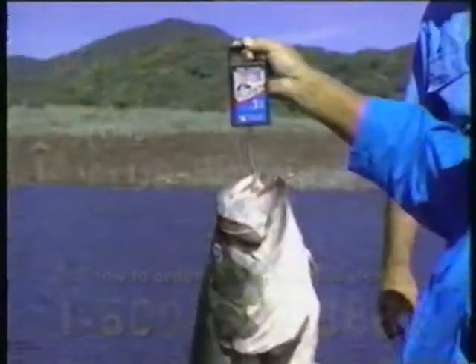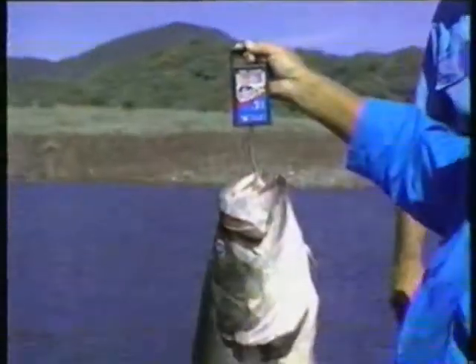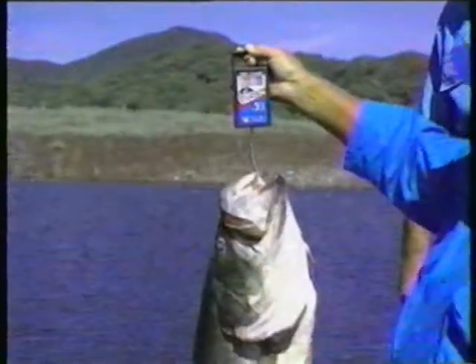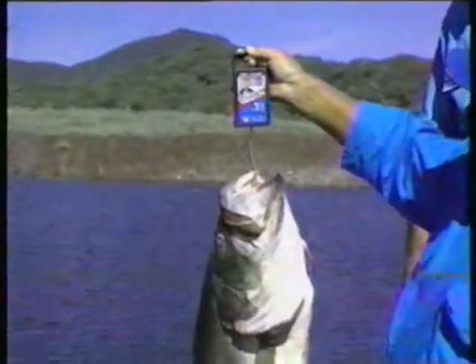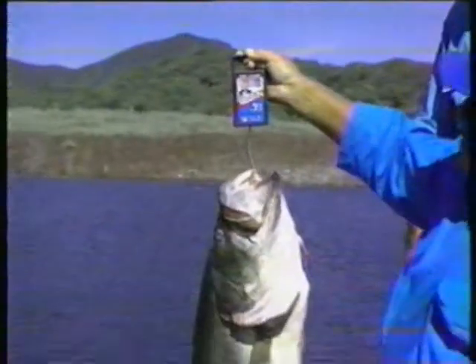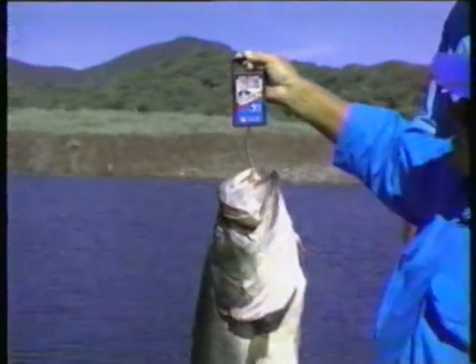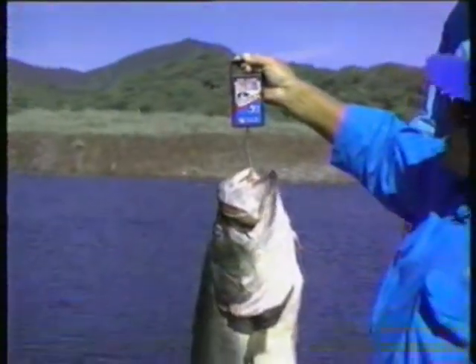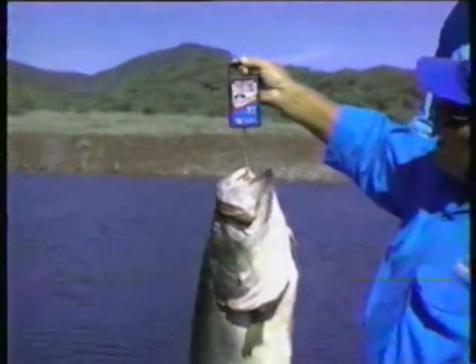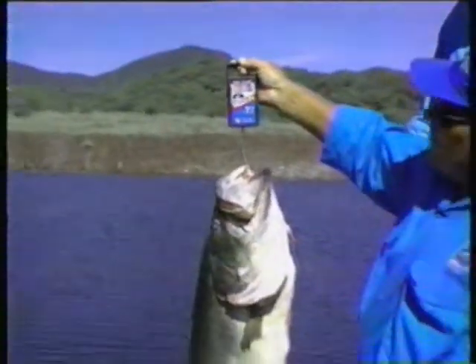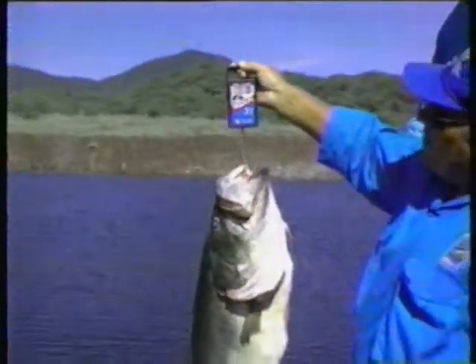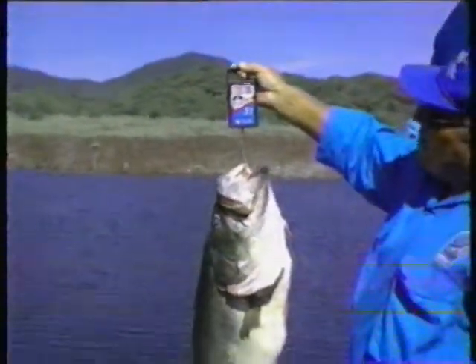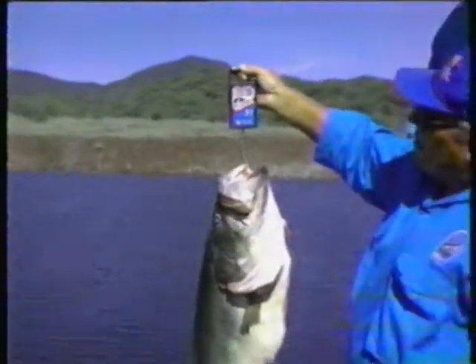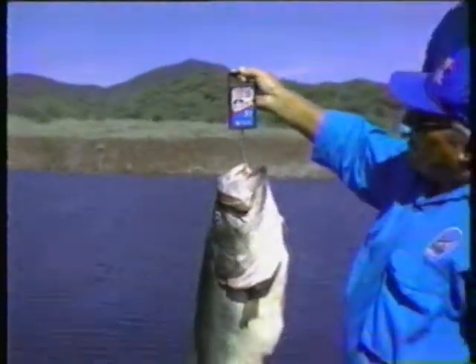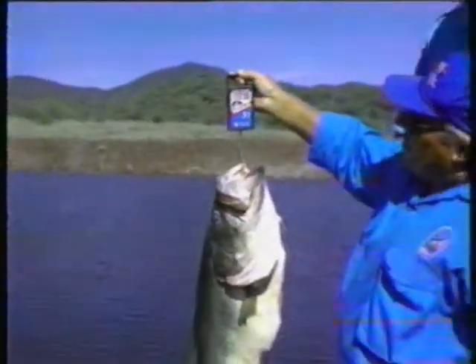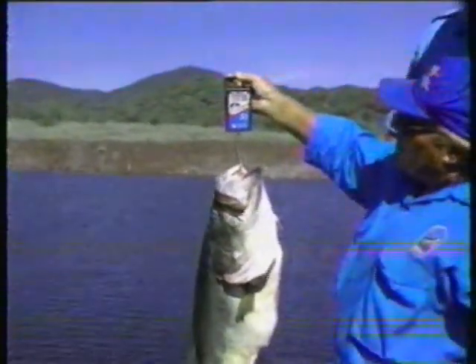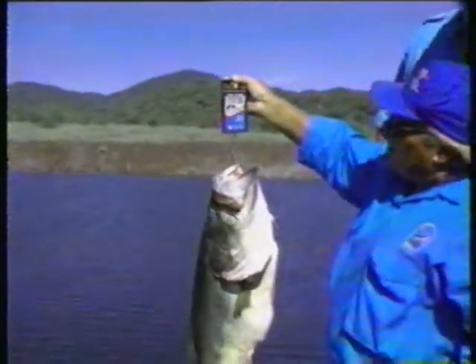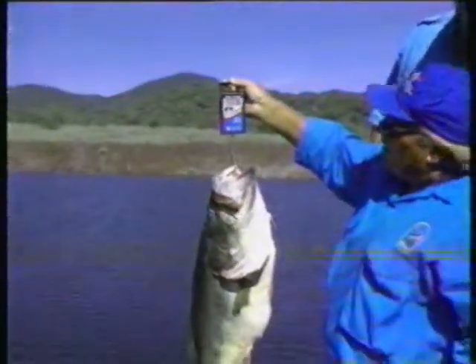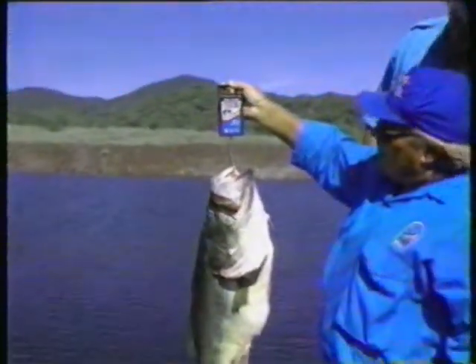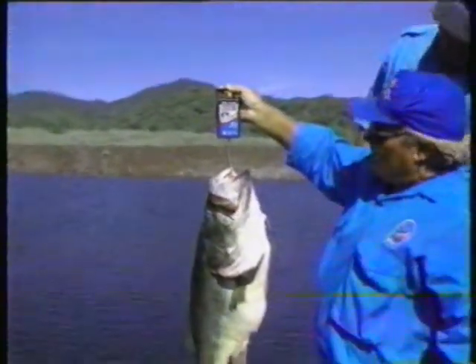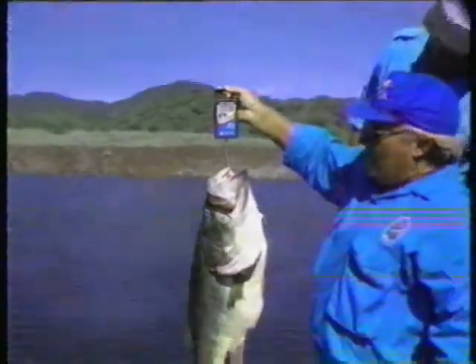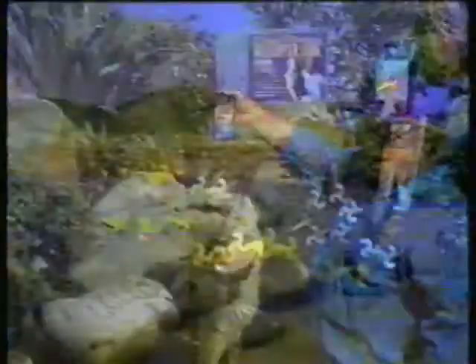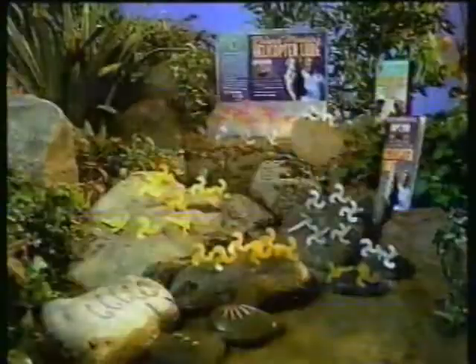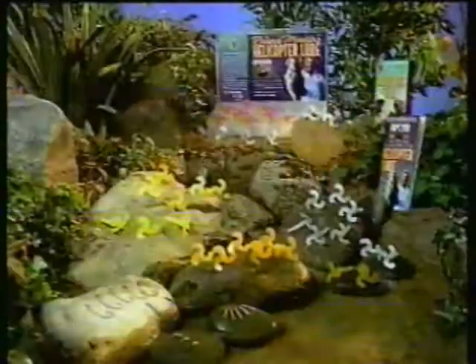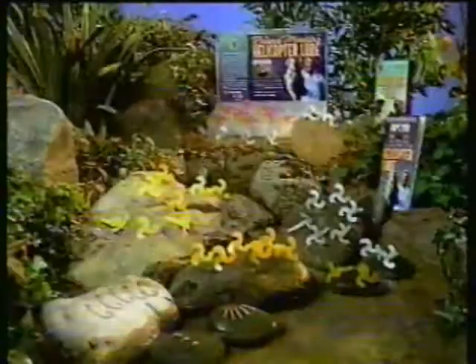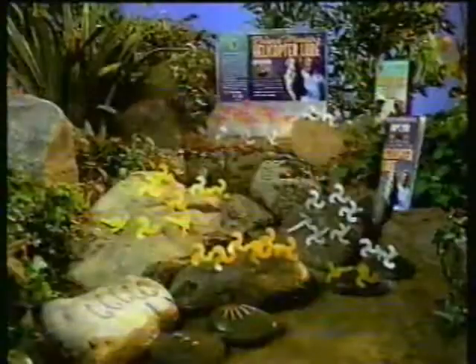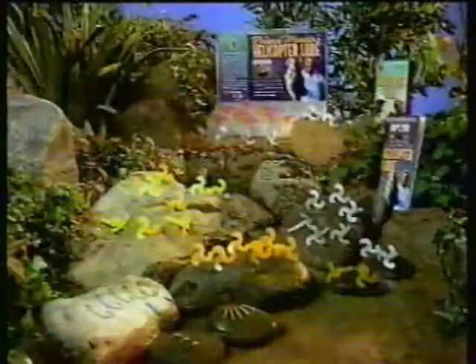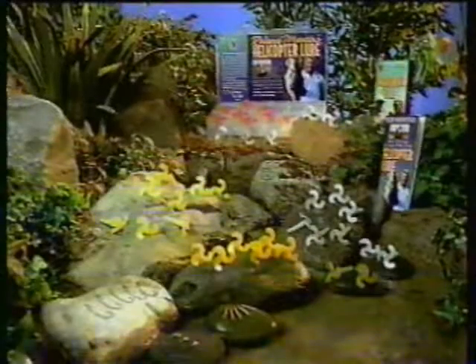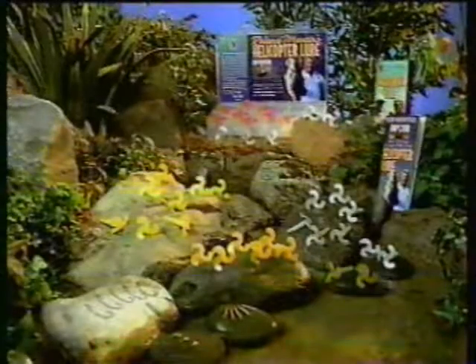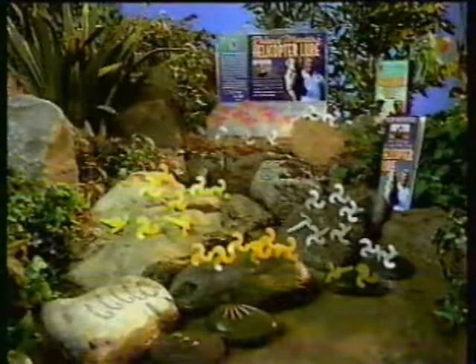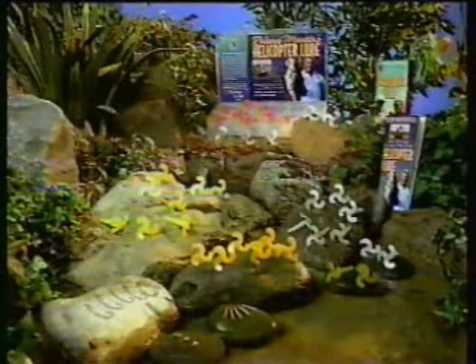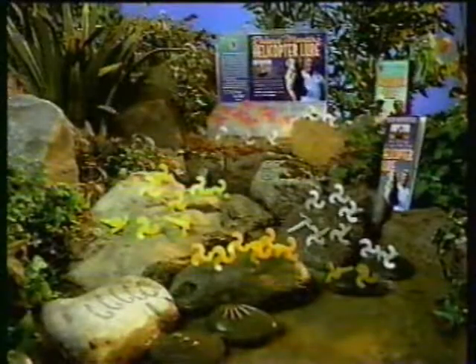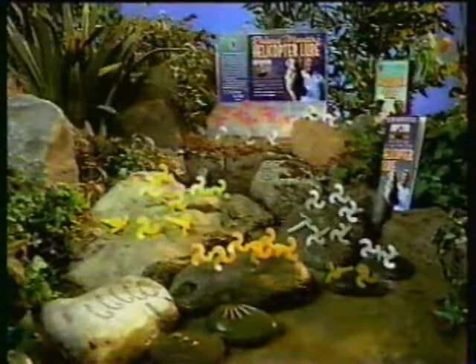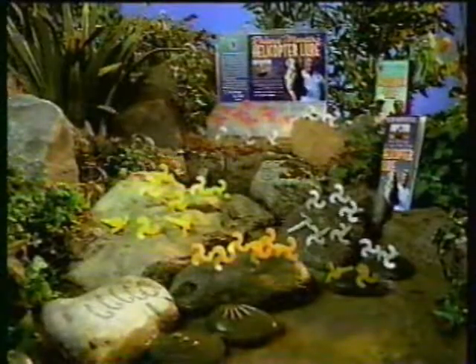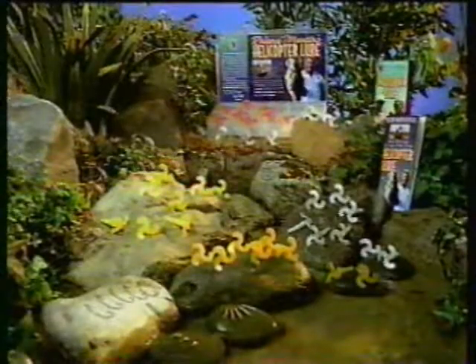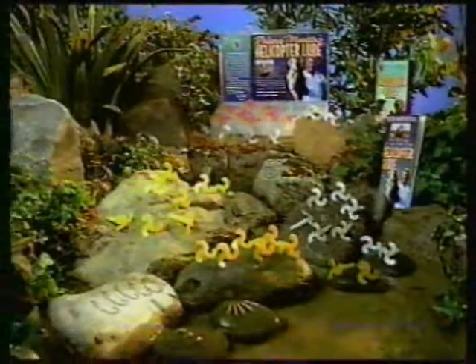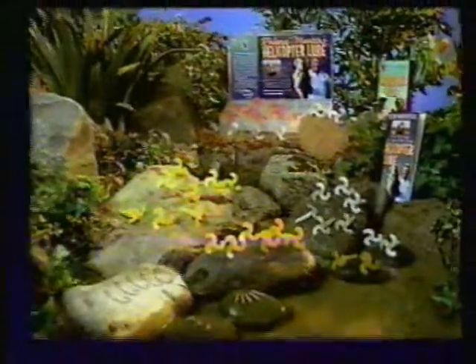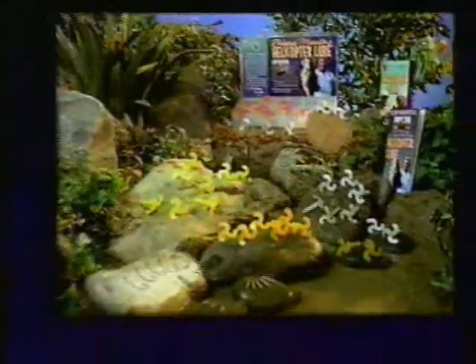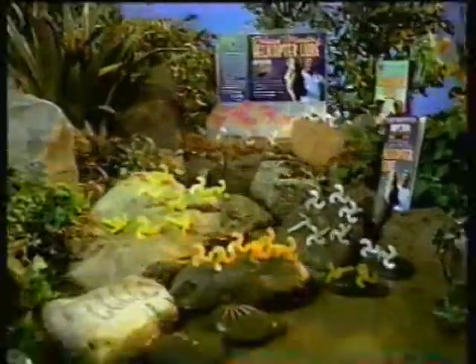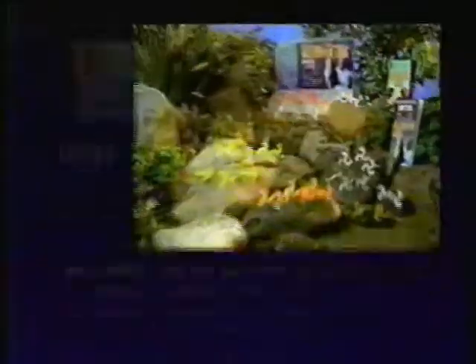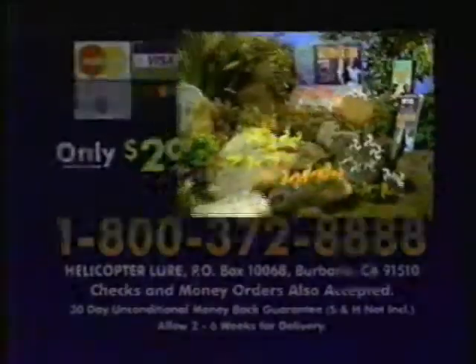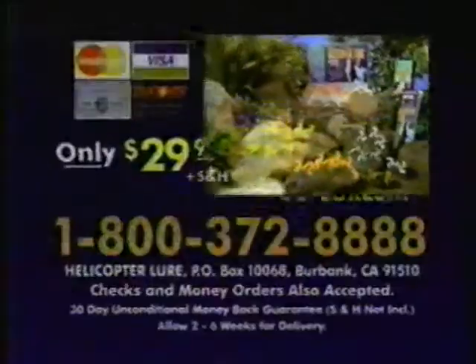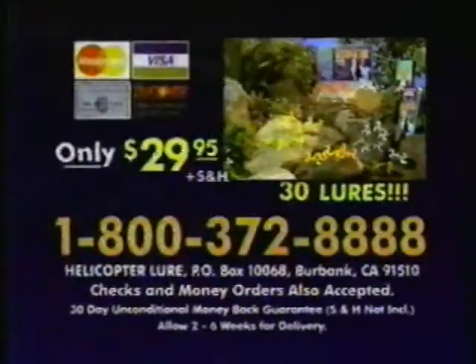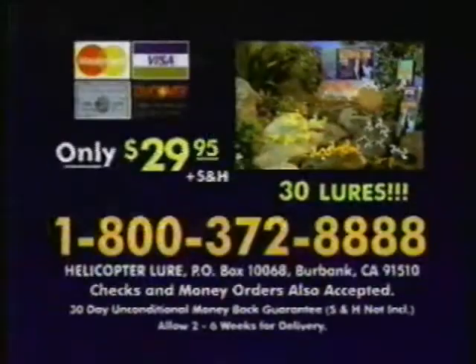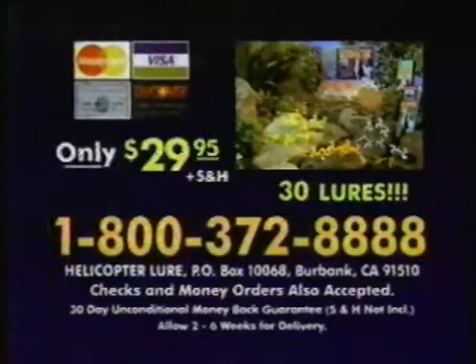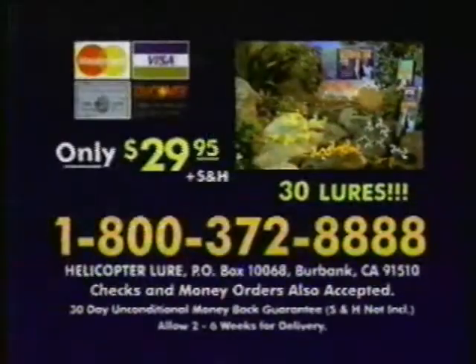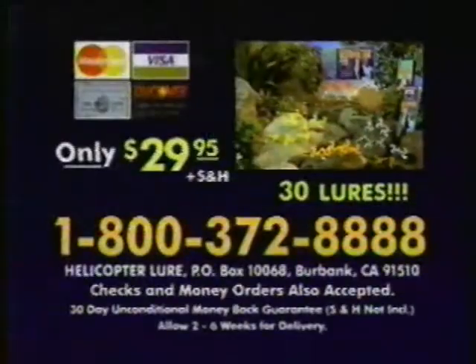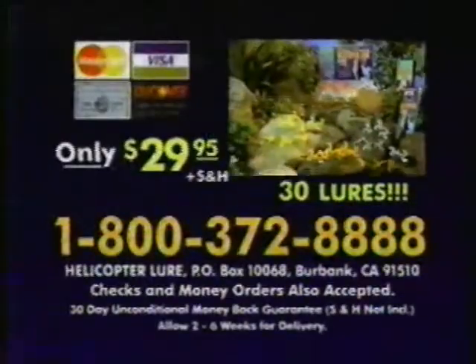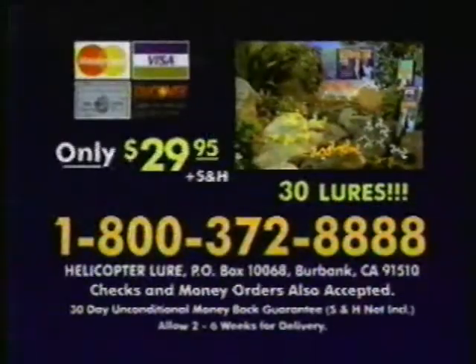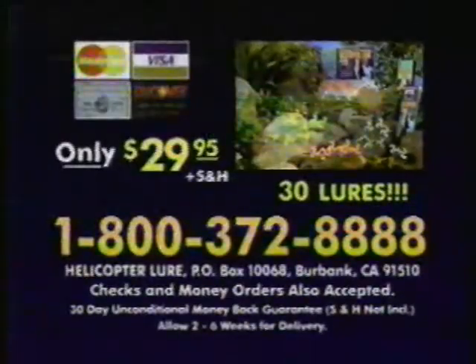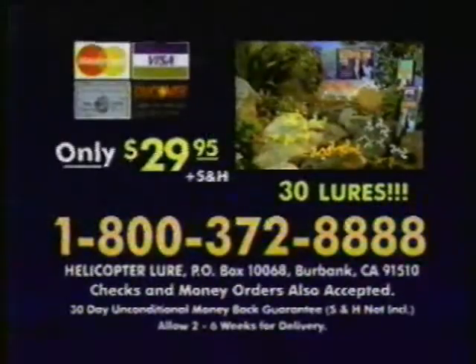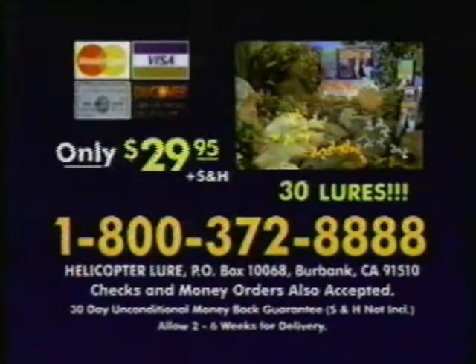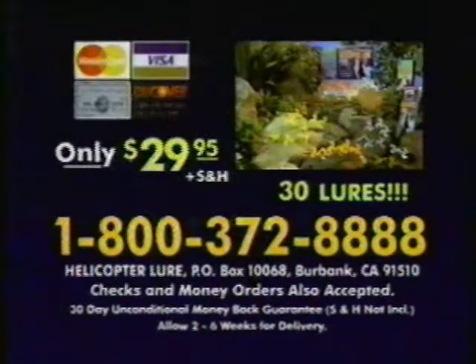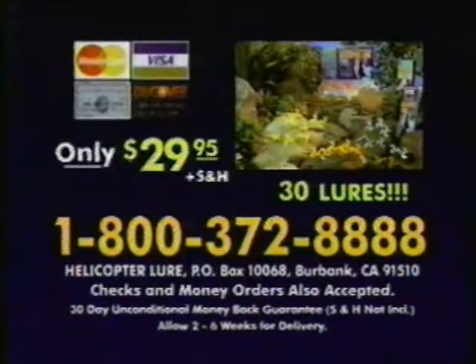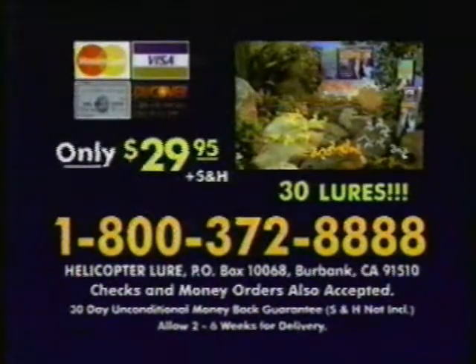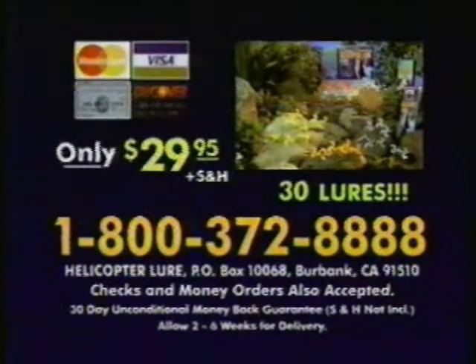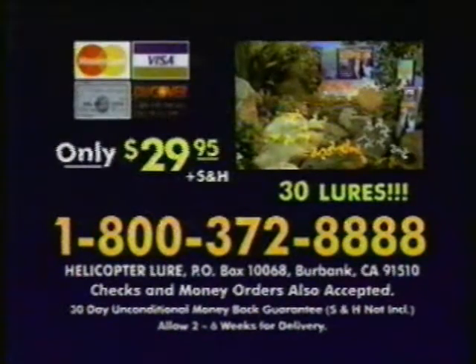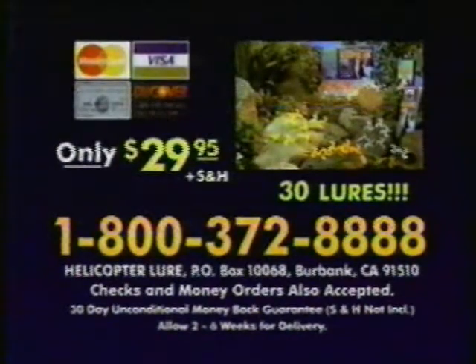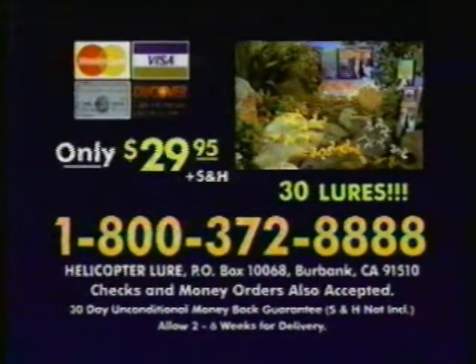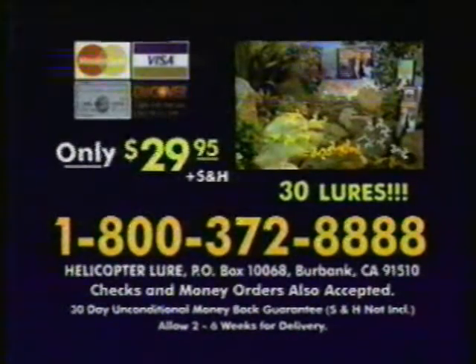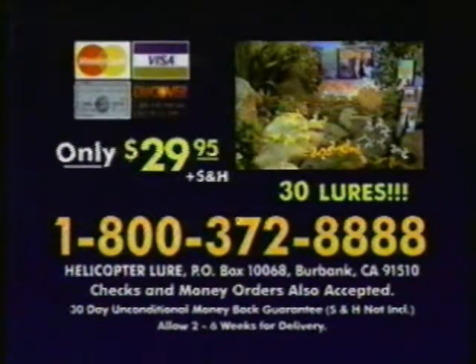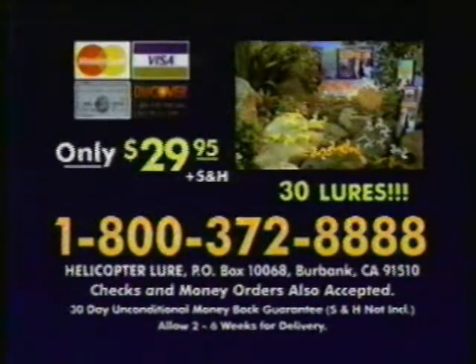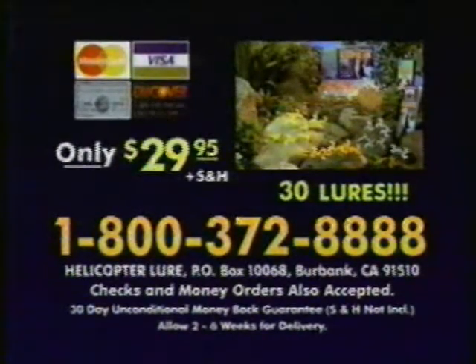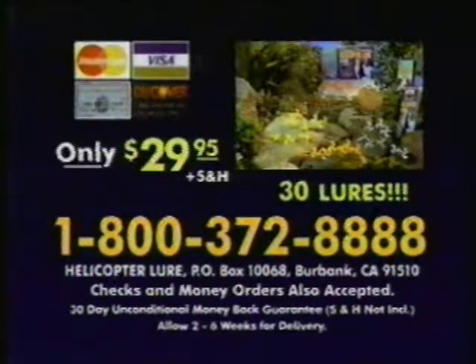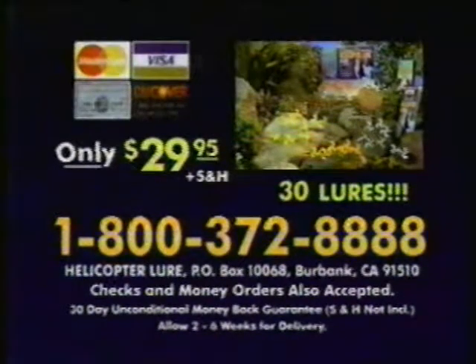The helicopter lure — where the big boys meet the end of the line. To order your helicopter lure kit for only $29.95, call this toll-free number now.